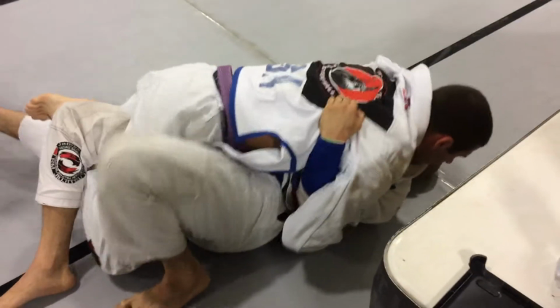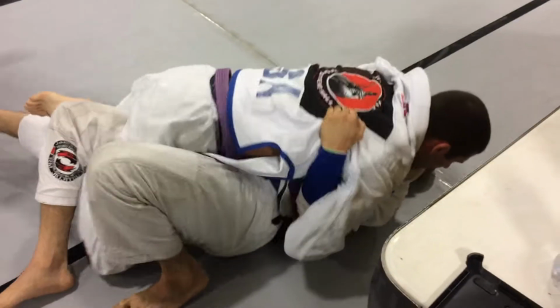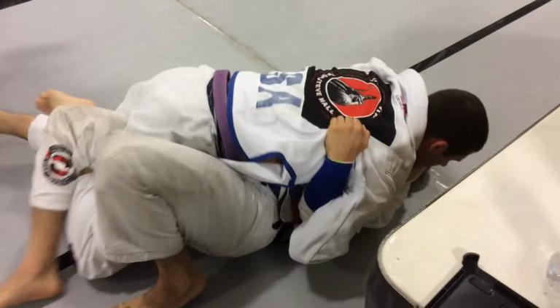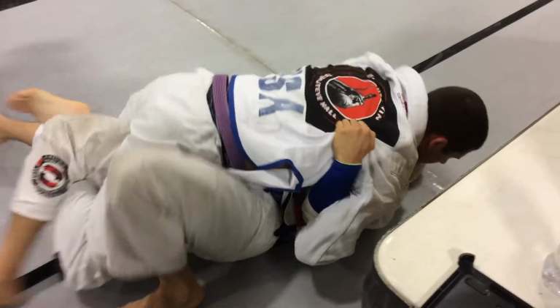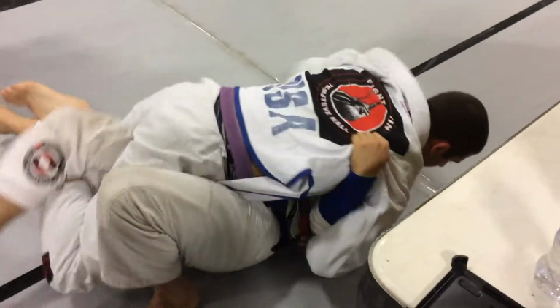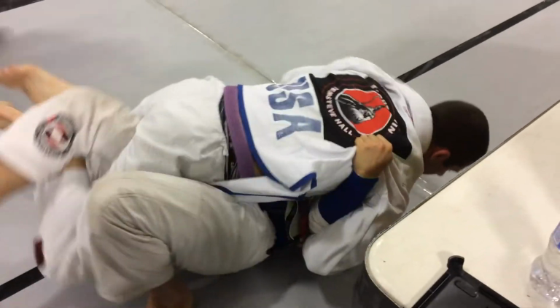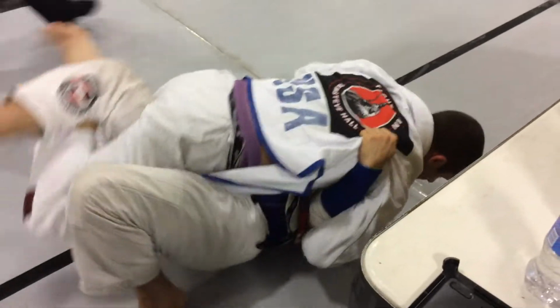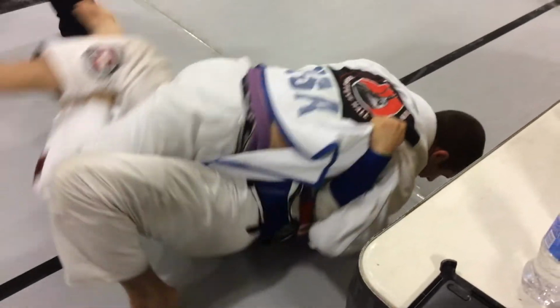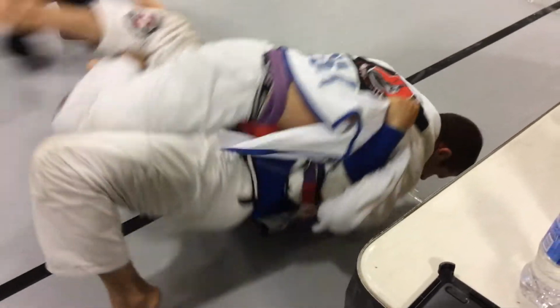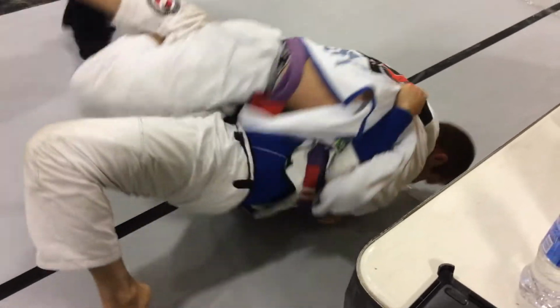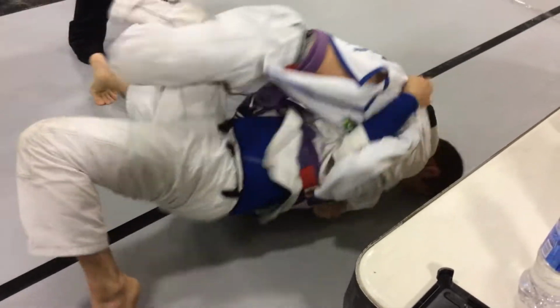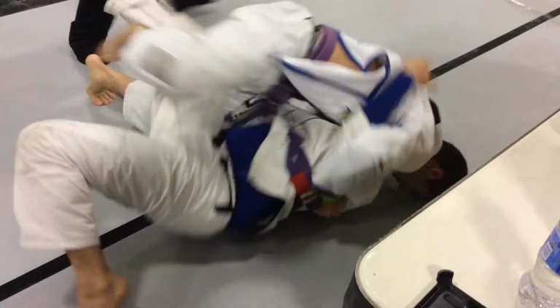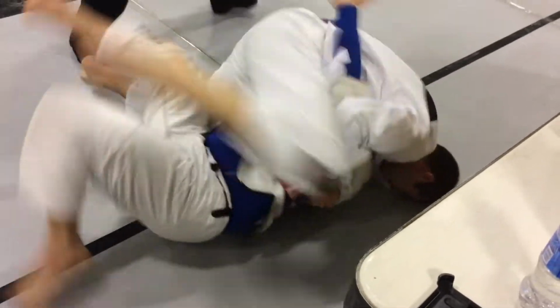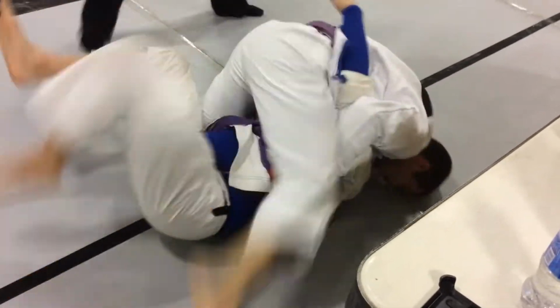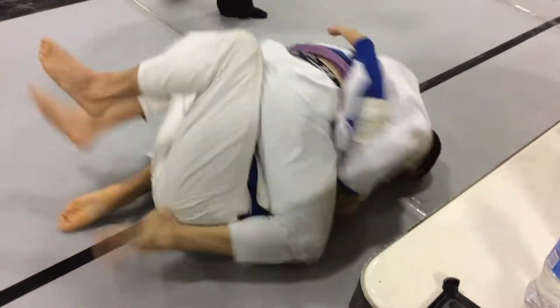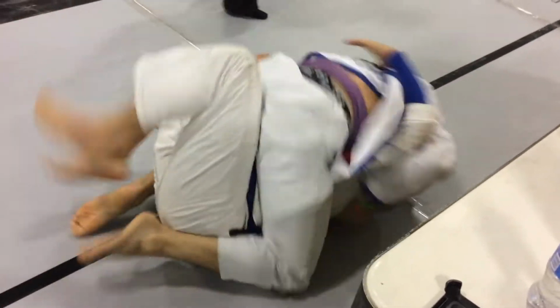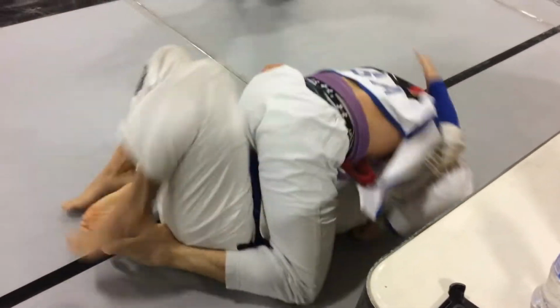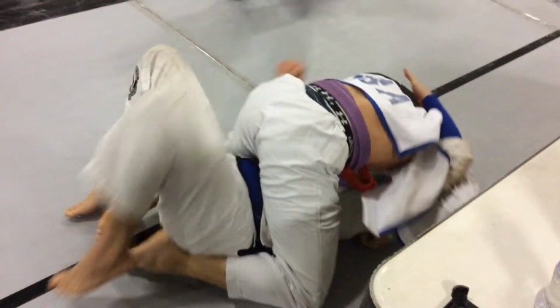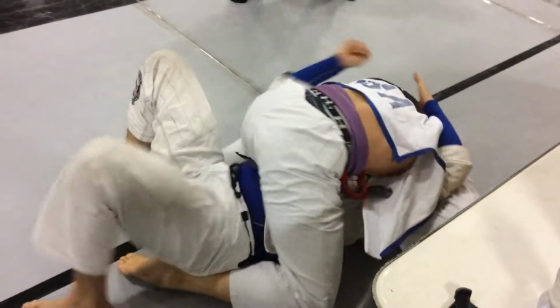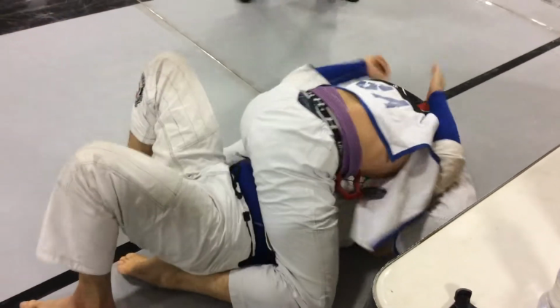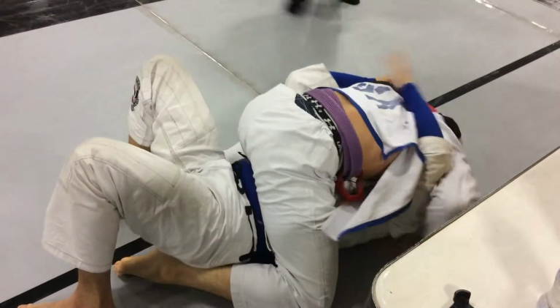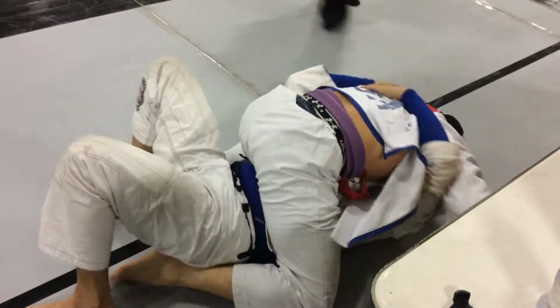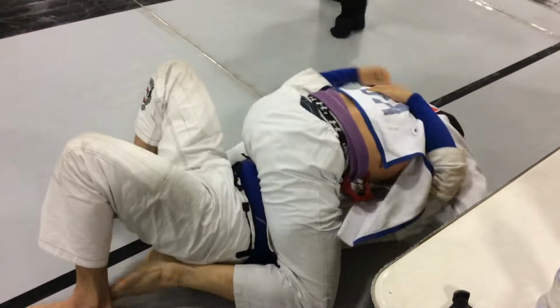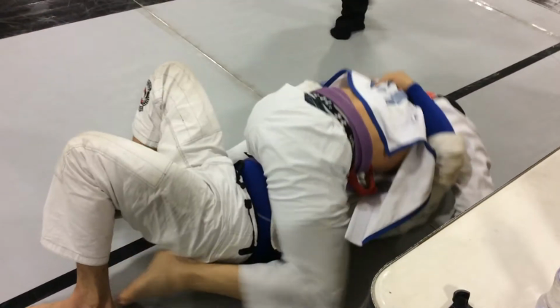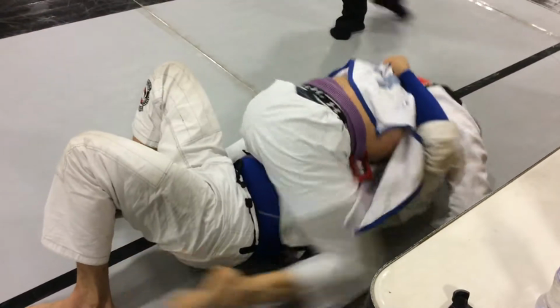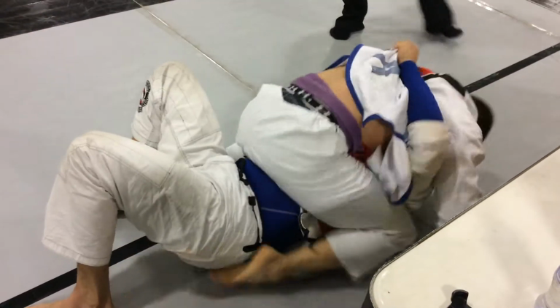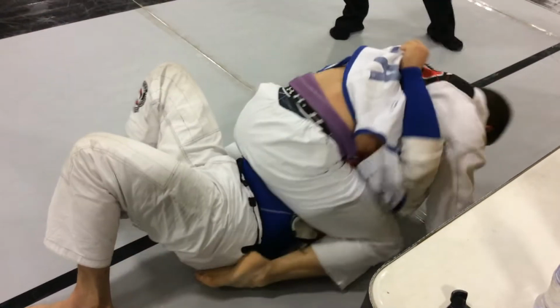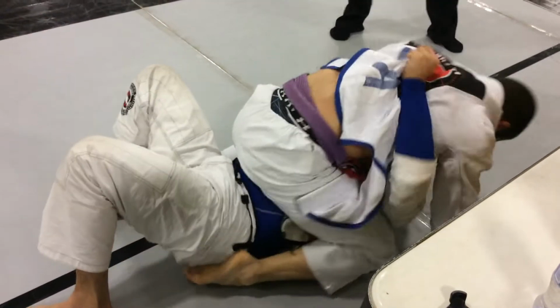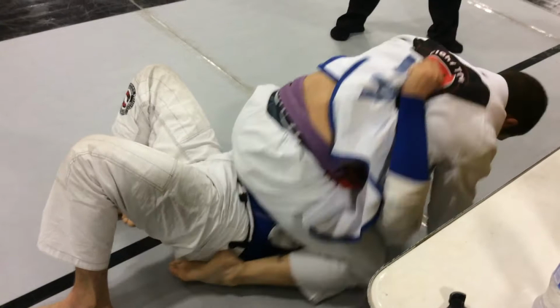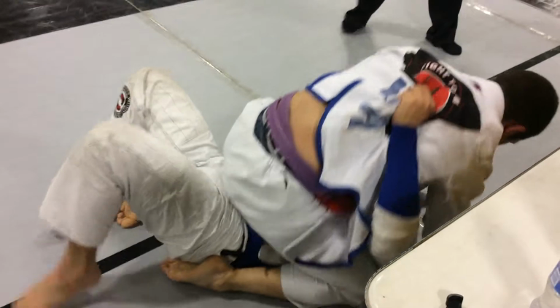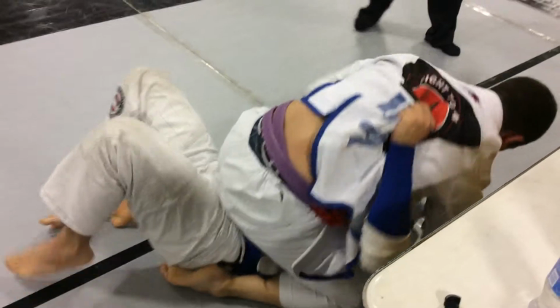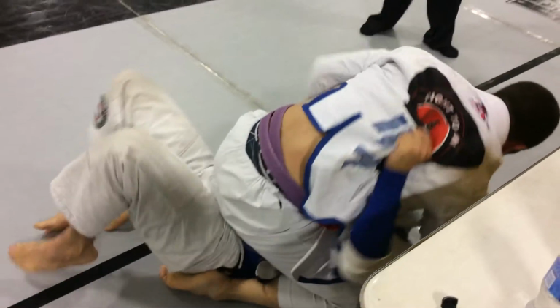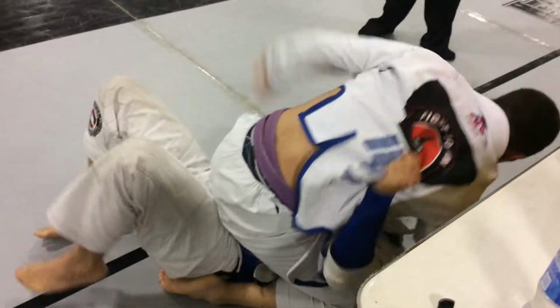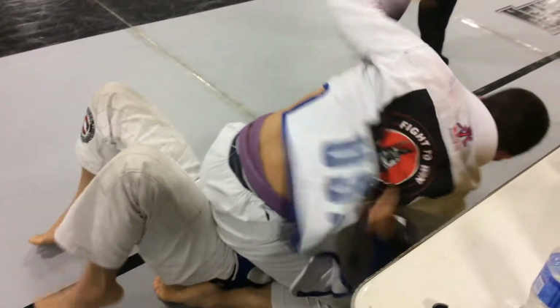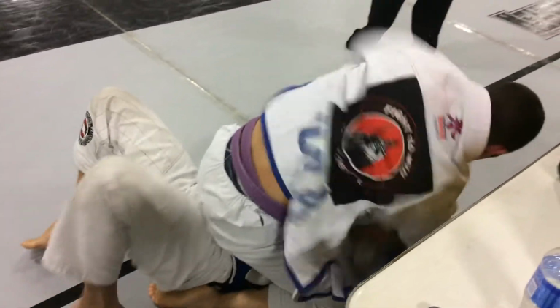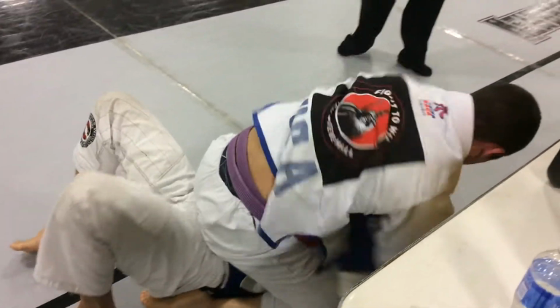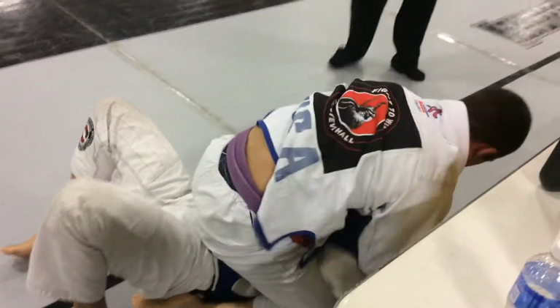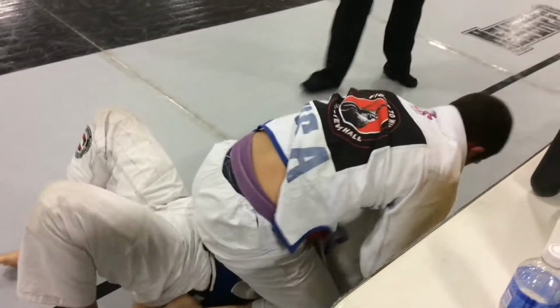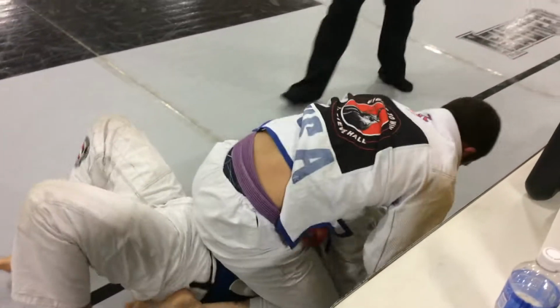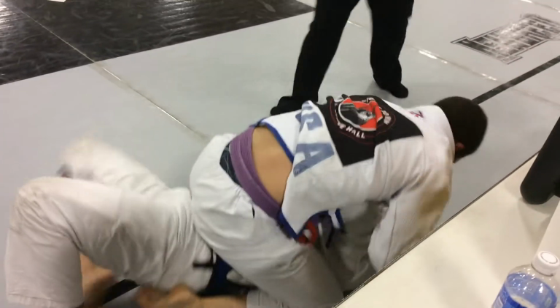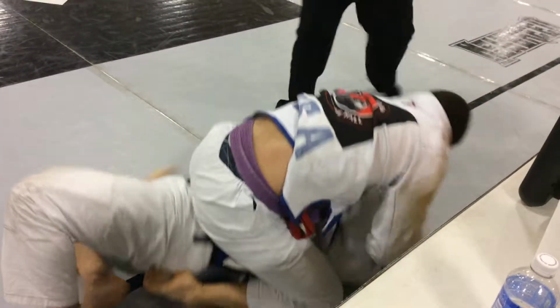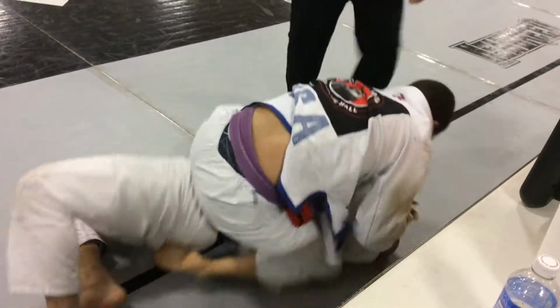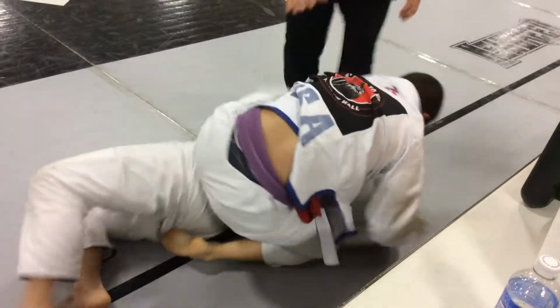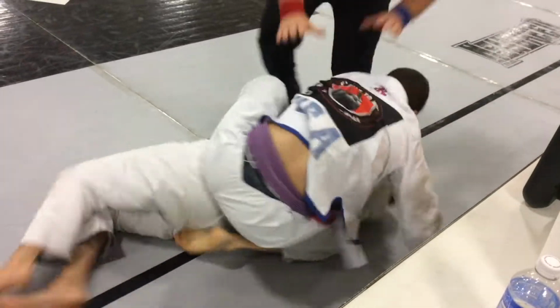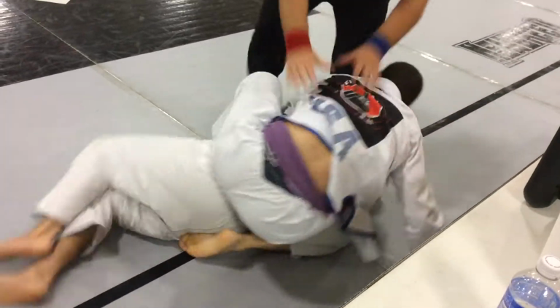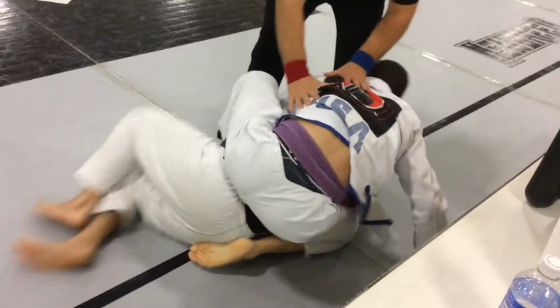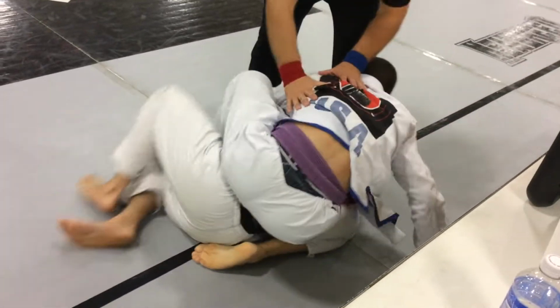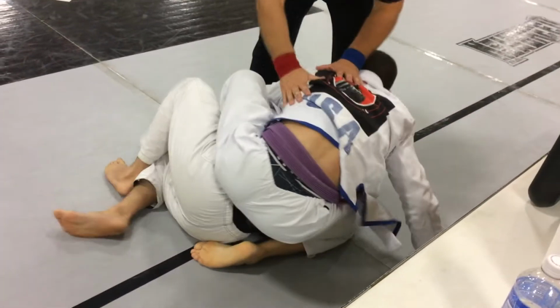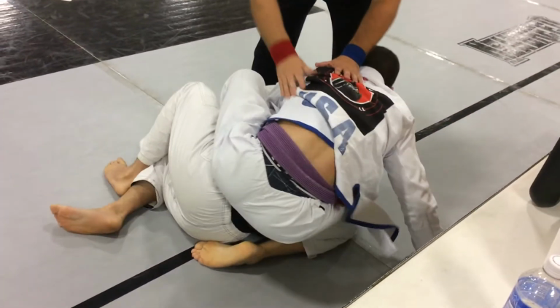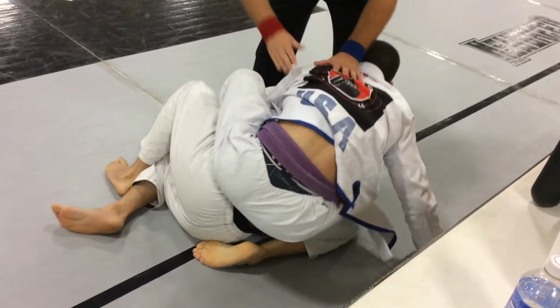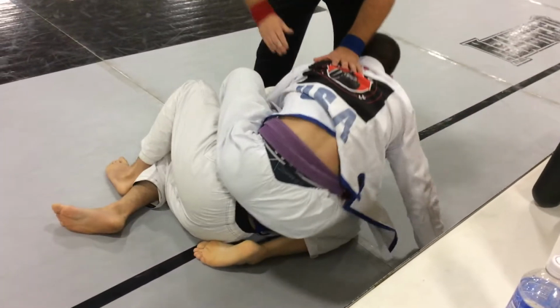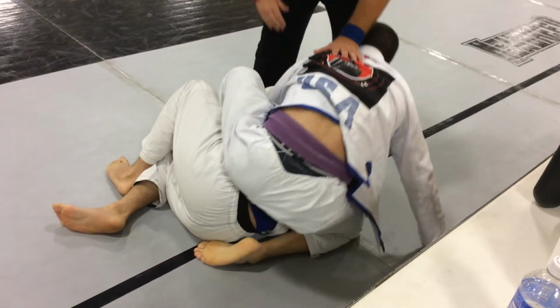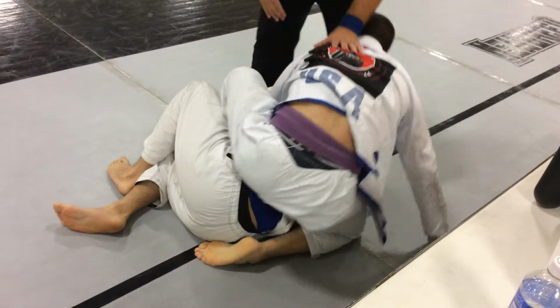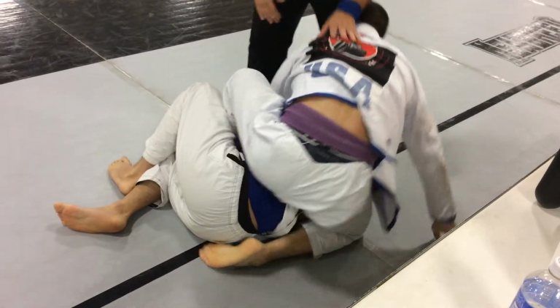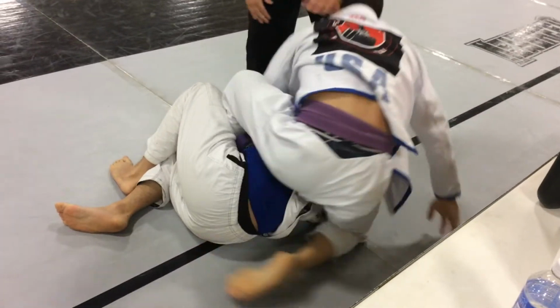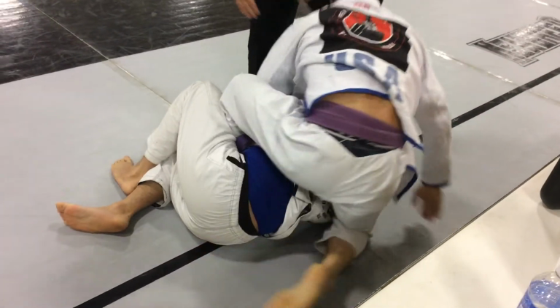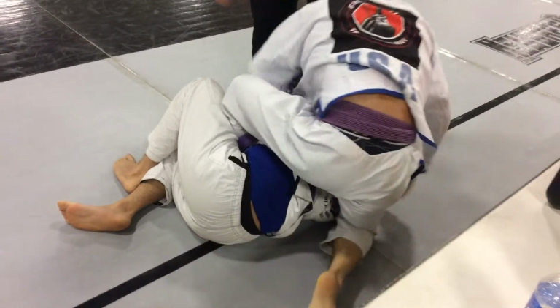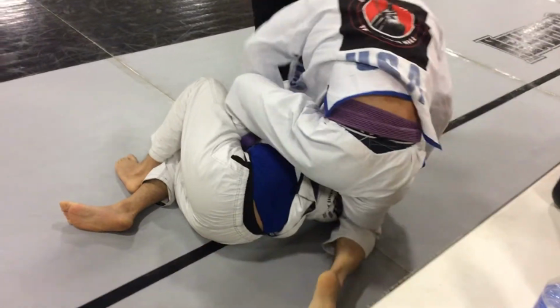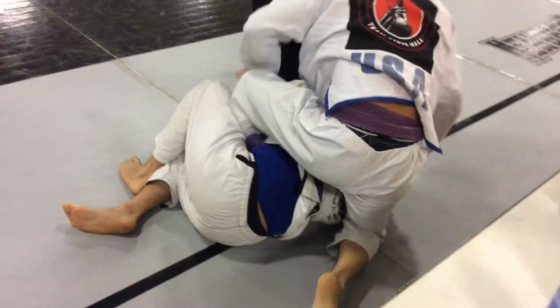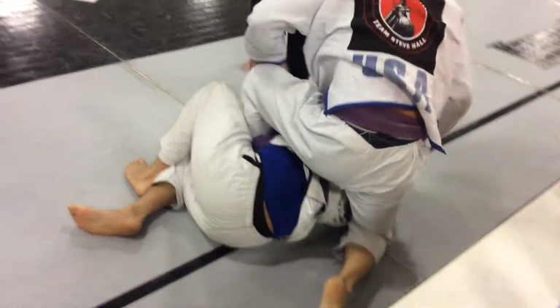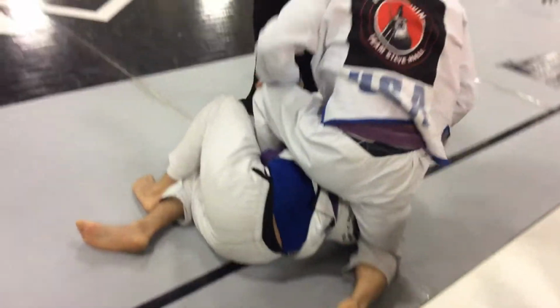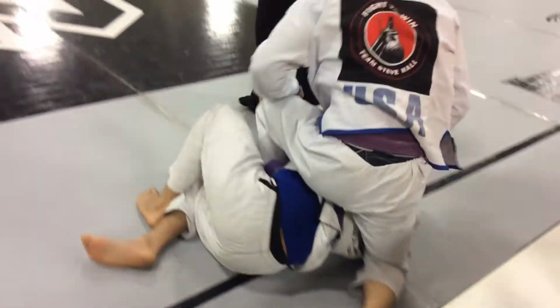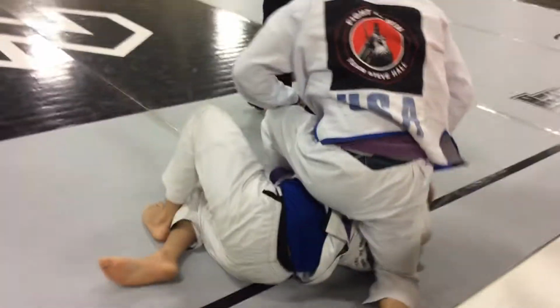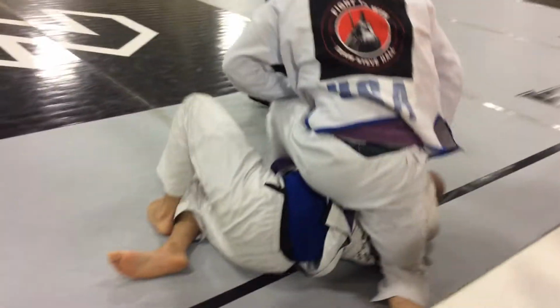You got to pass it again to get the more point. Yes. Hold this position, guys. Come back over here.